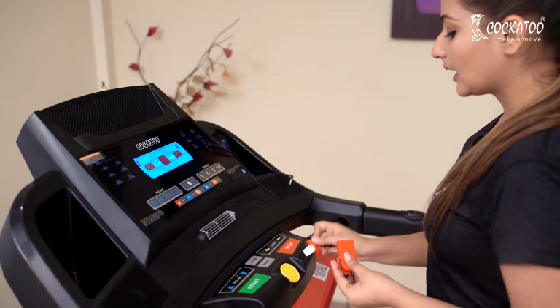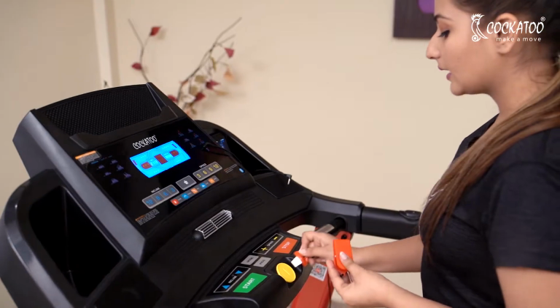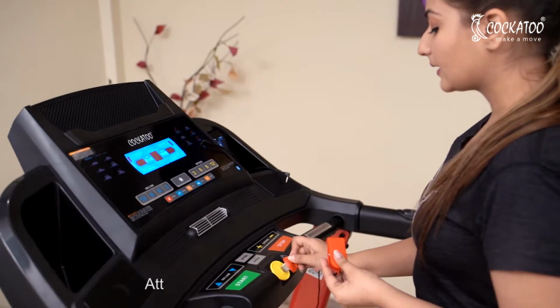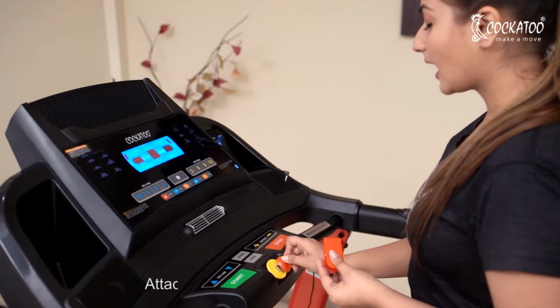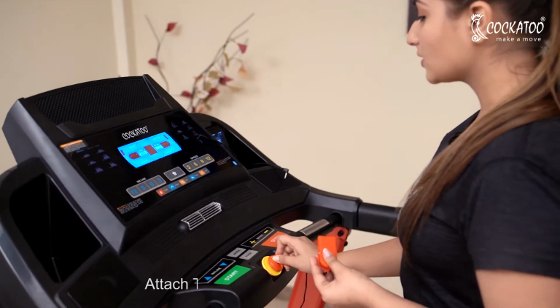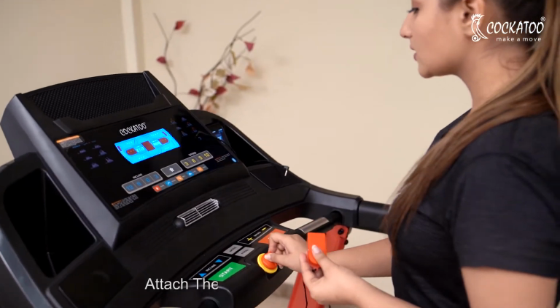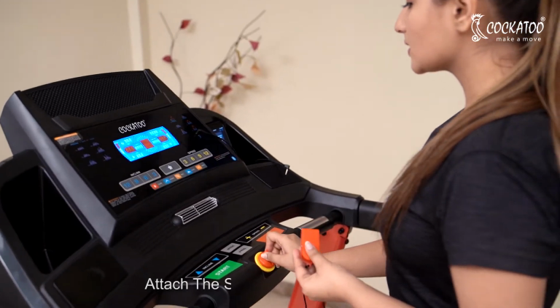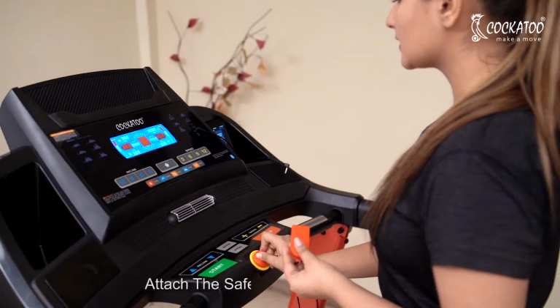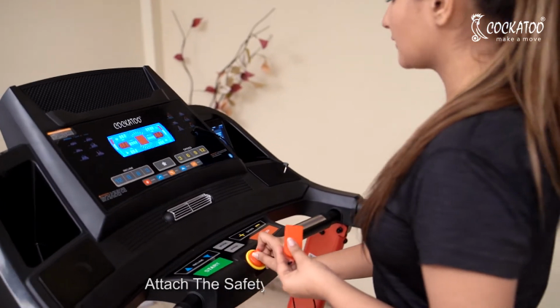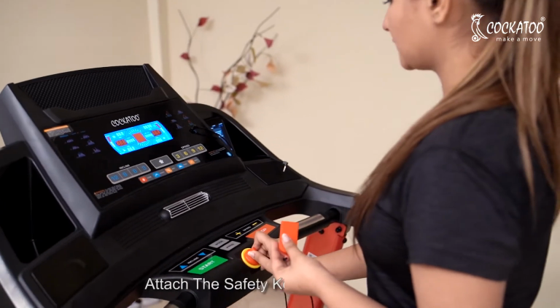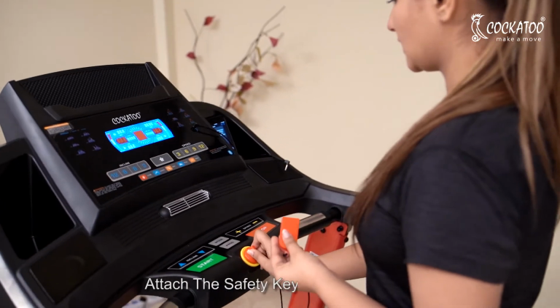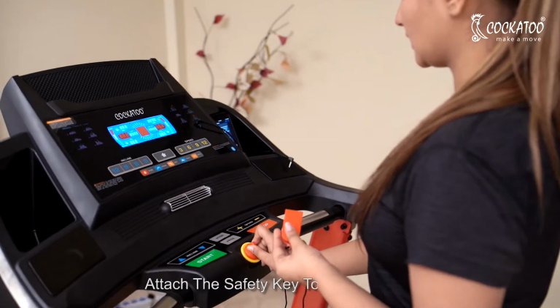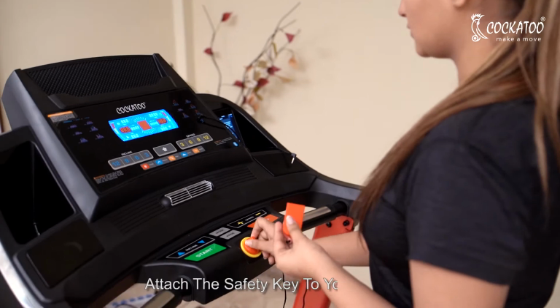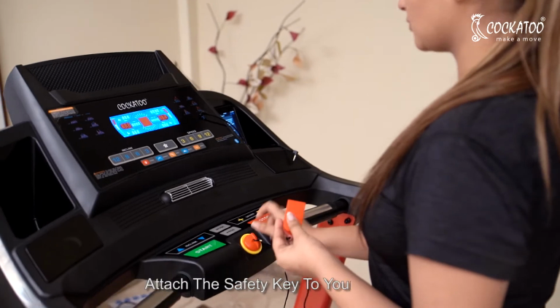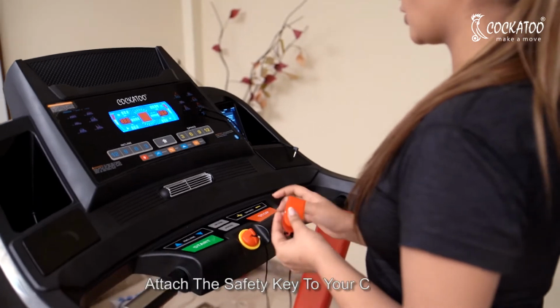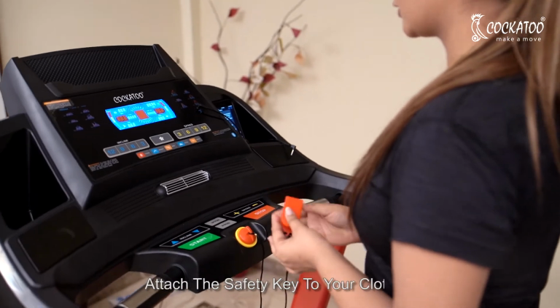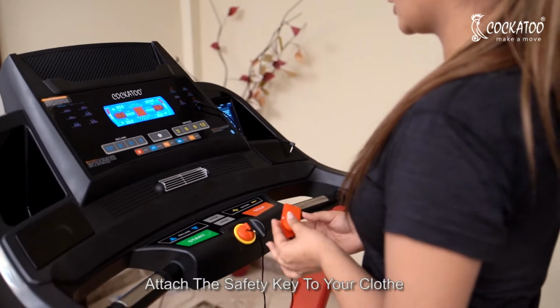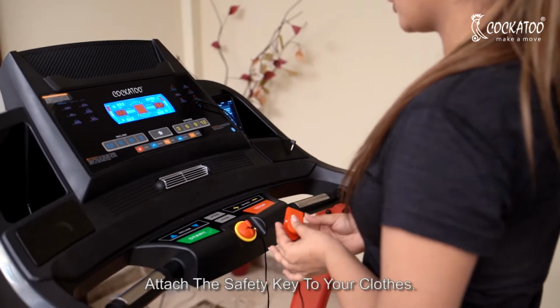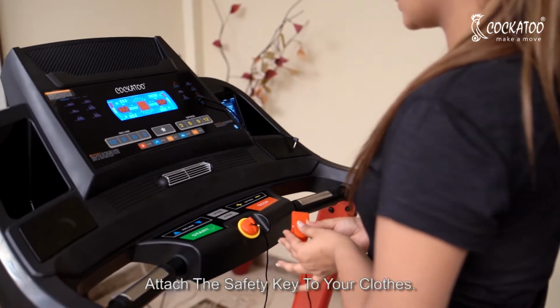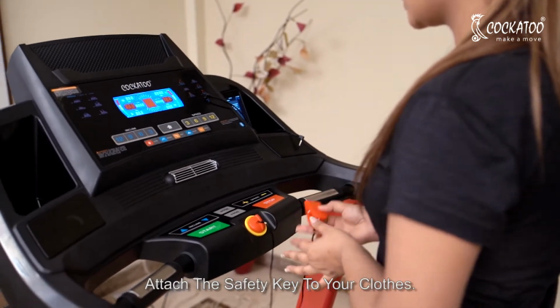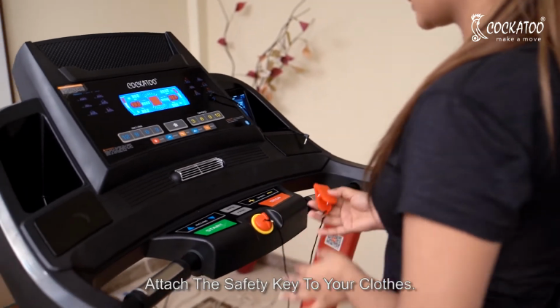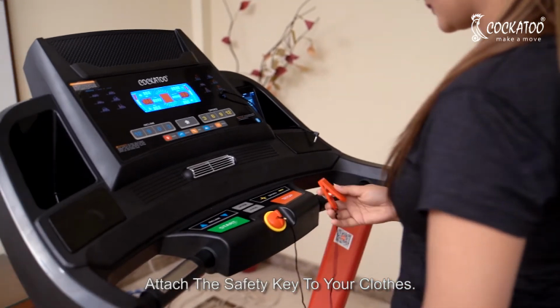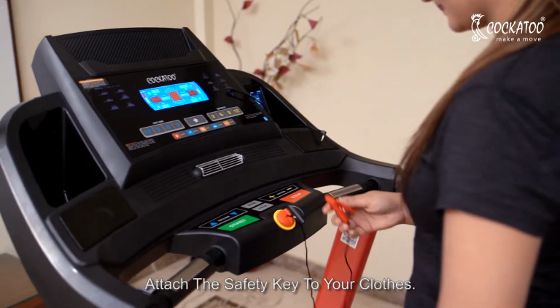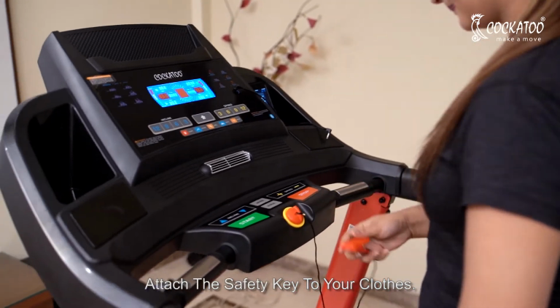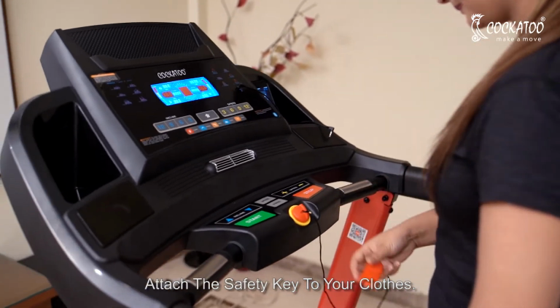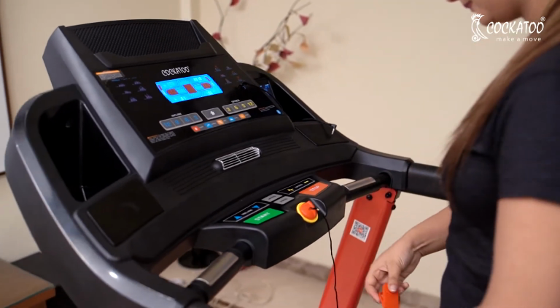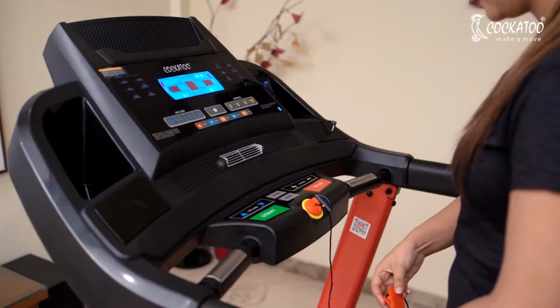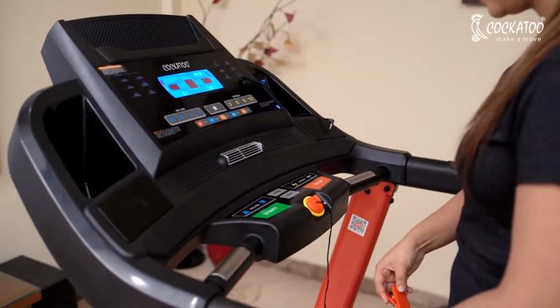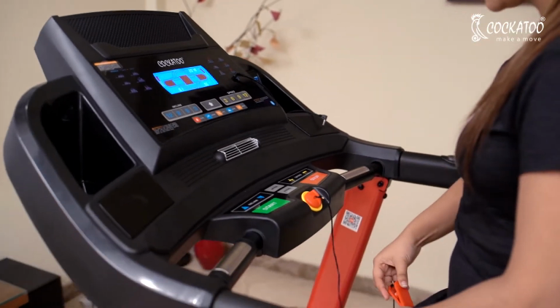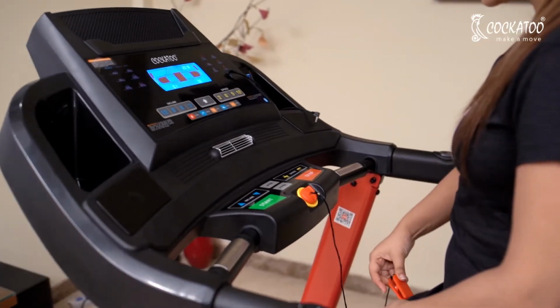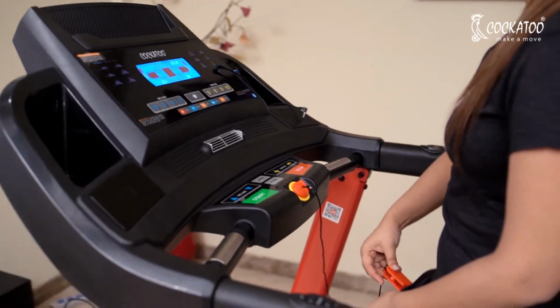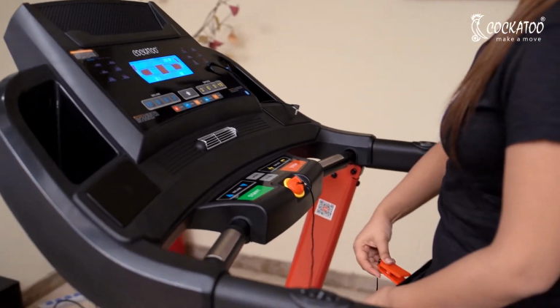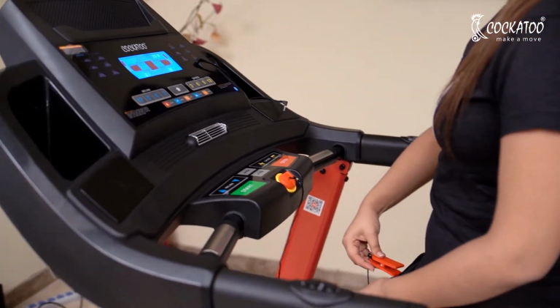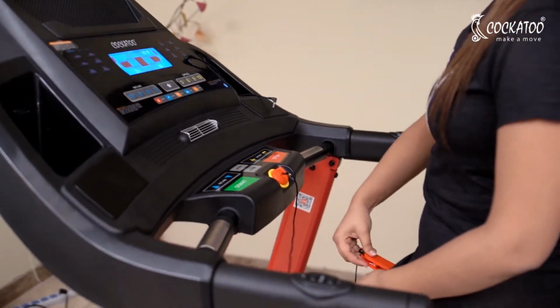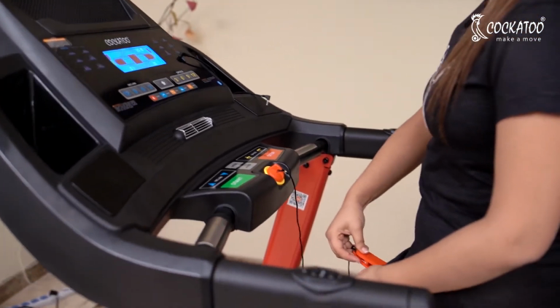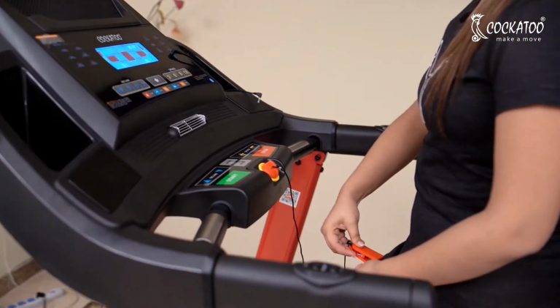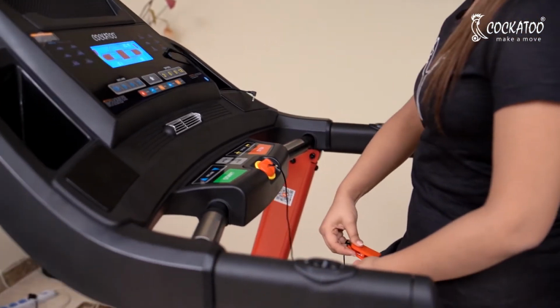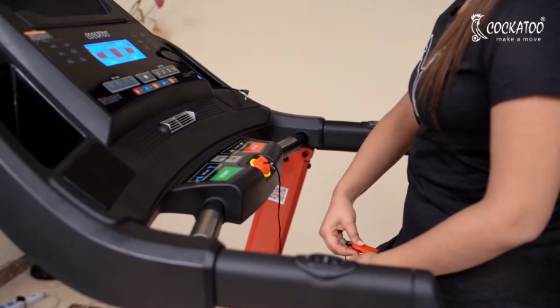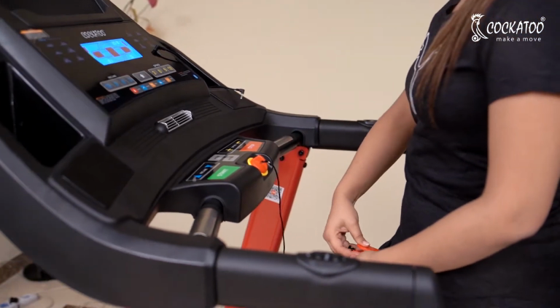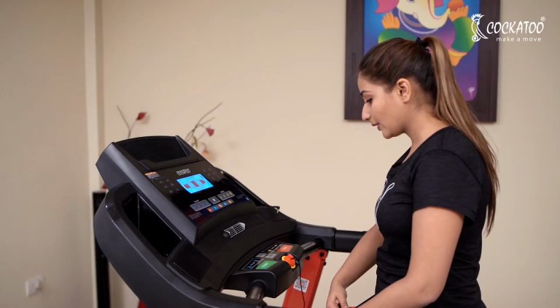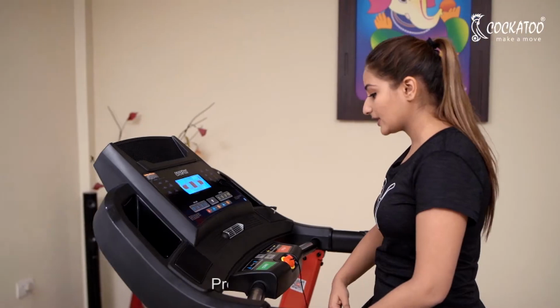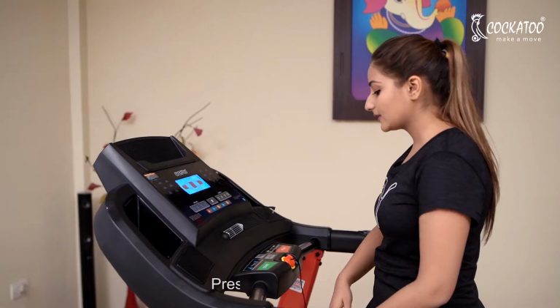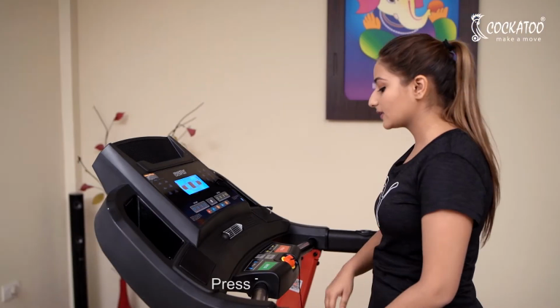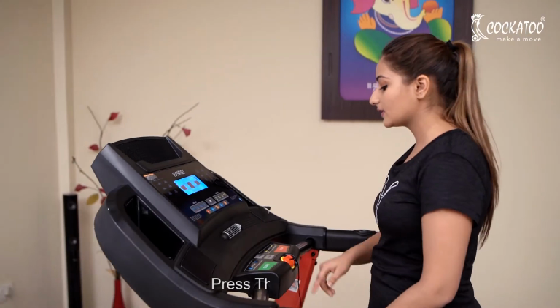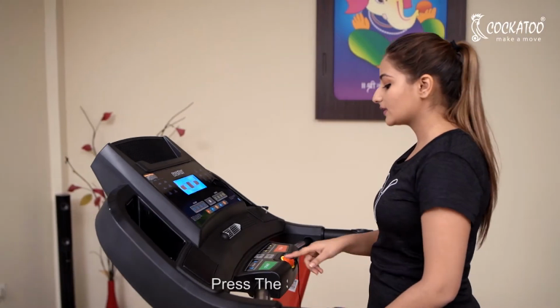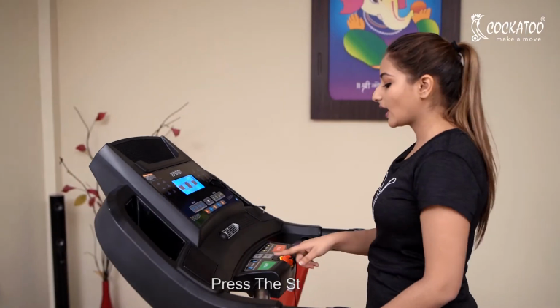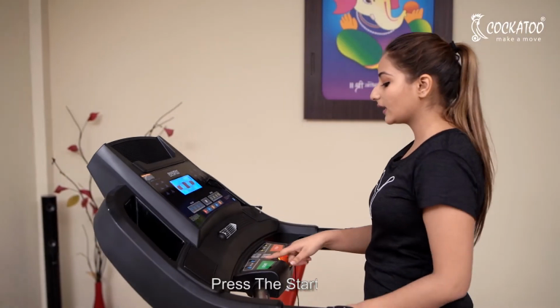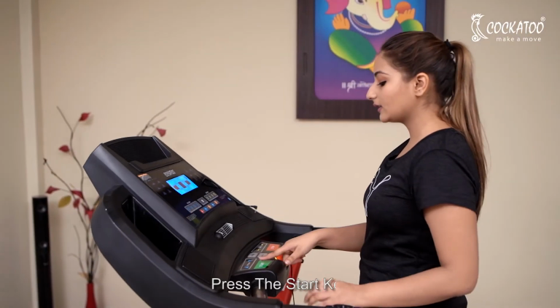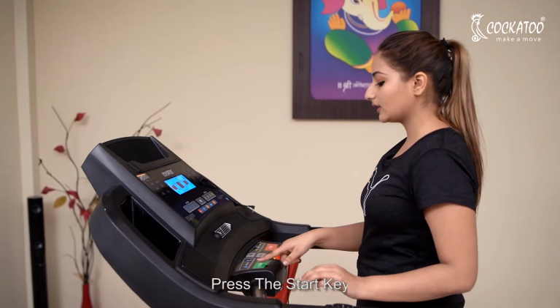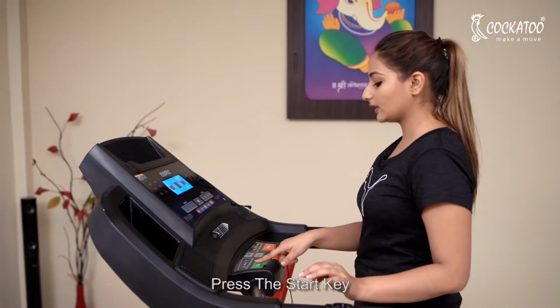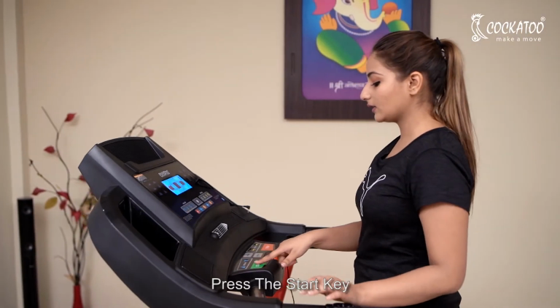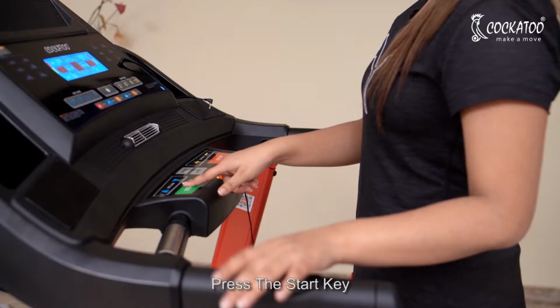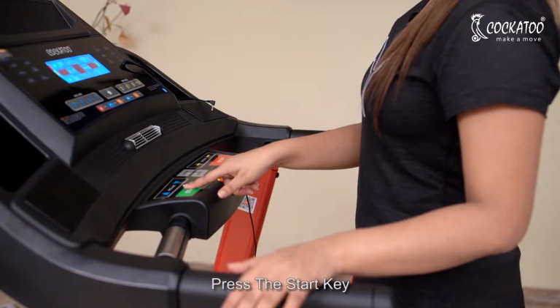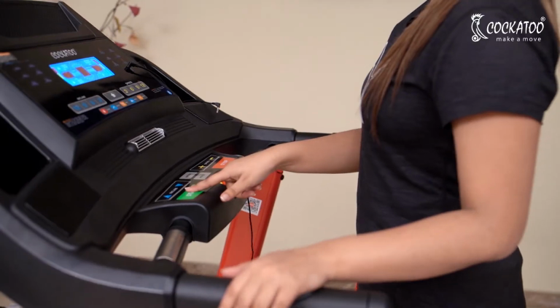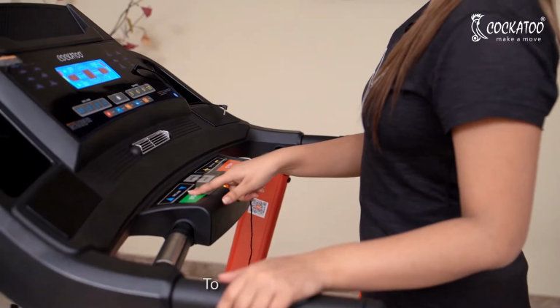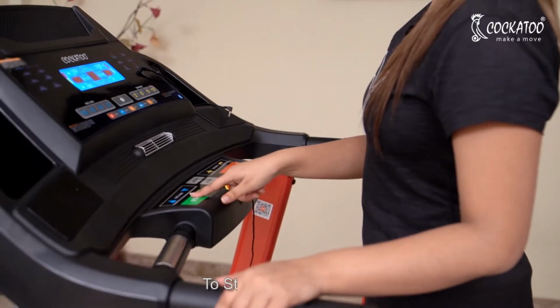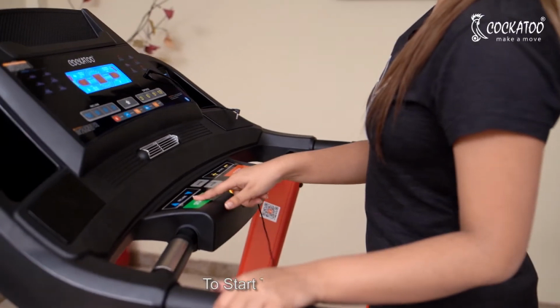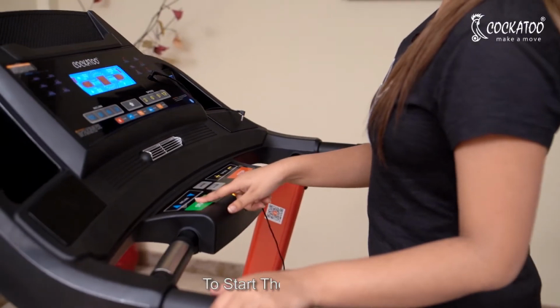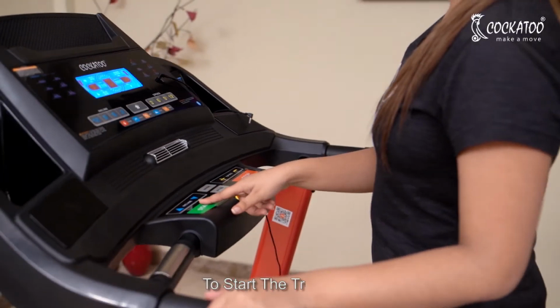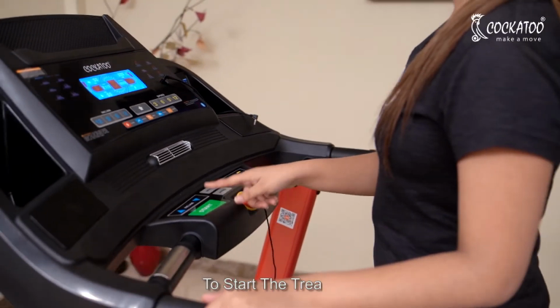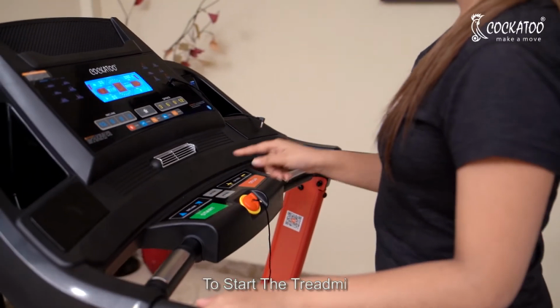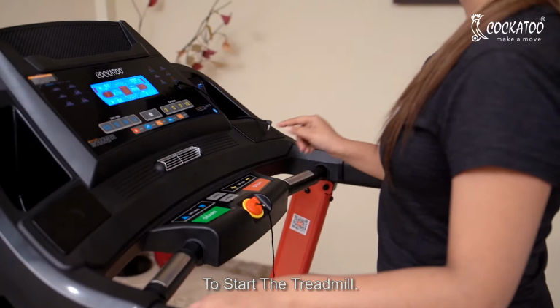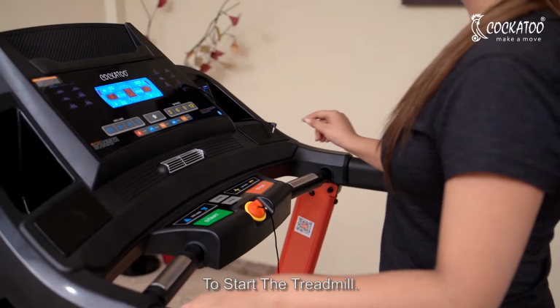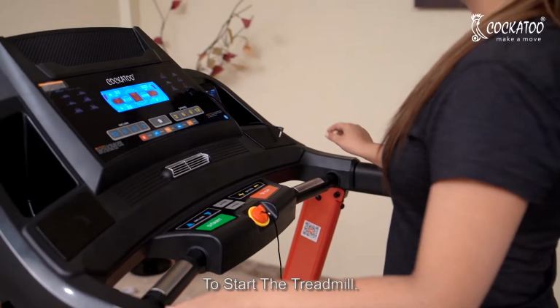Attach the safety key to your clothes. Press the start key to start the treadmill.